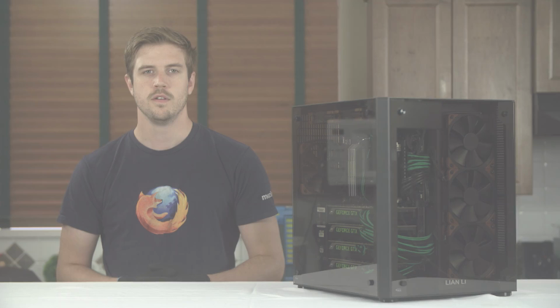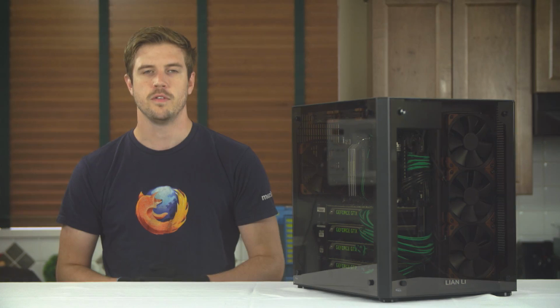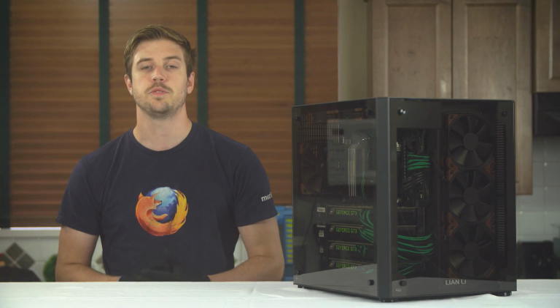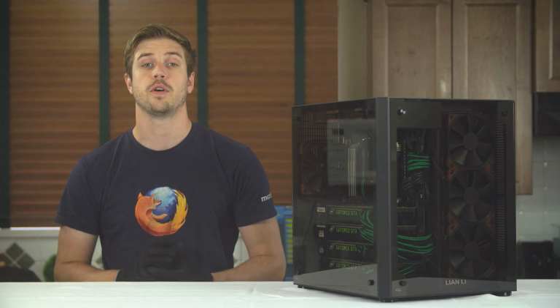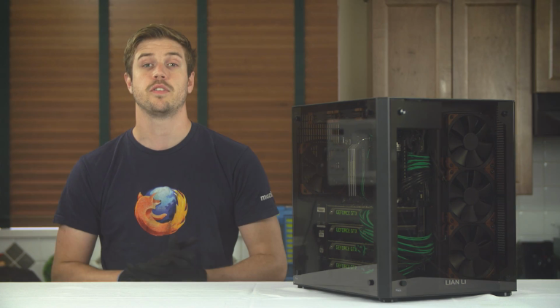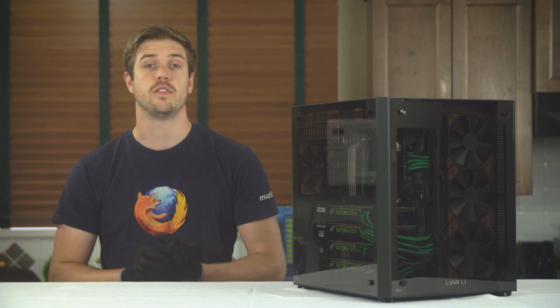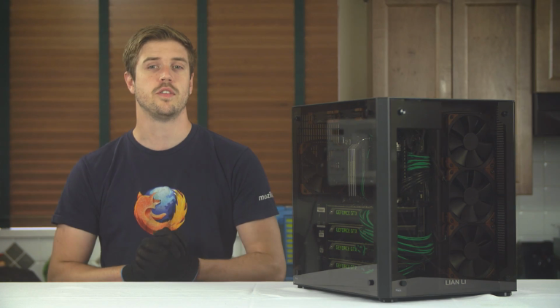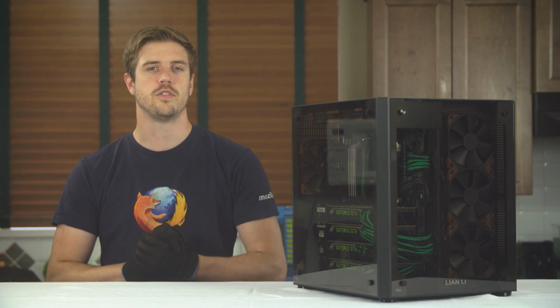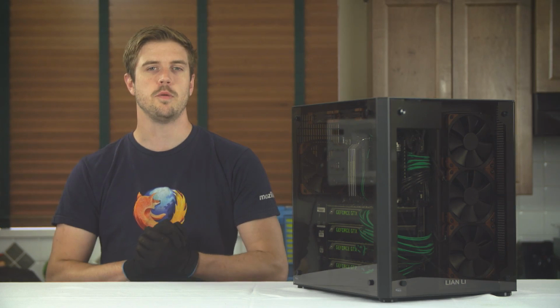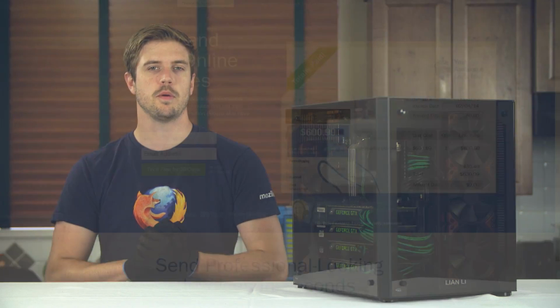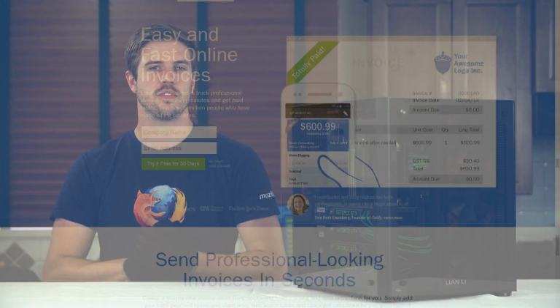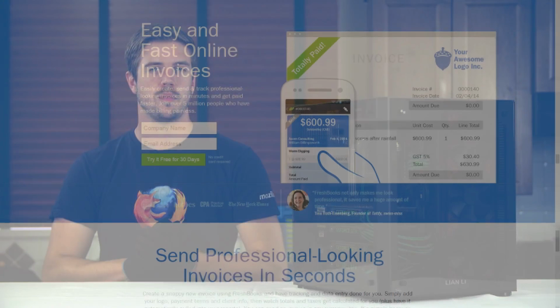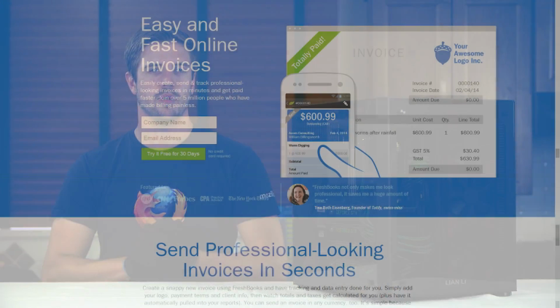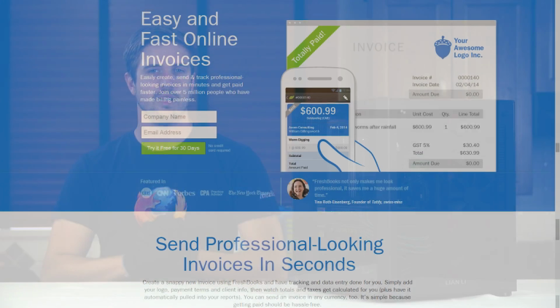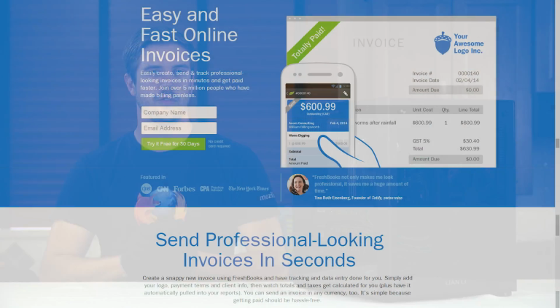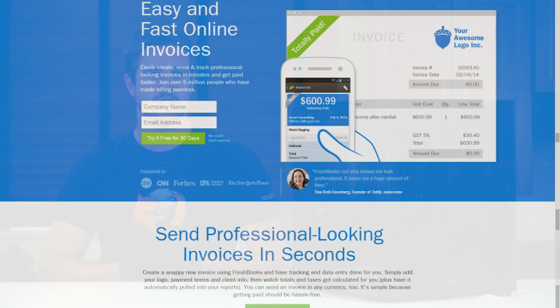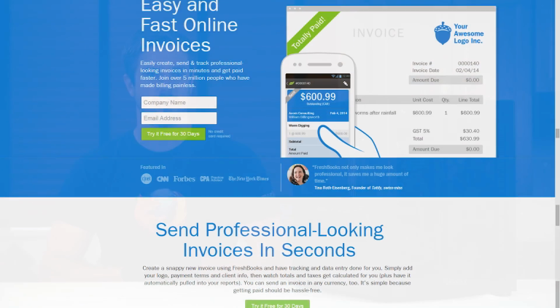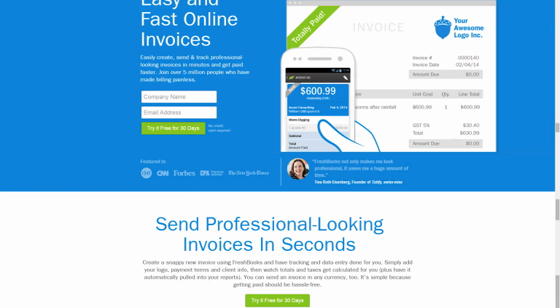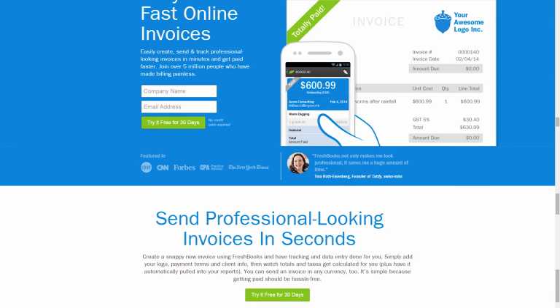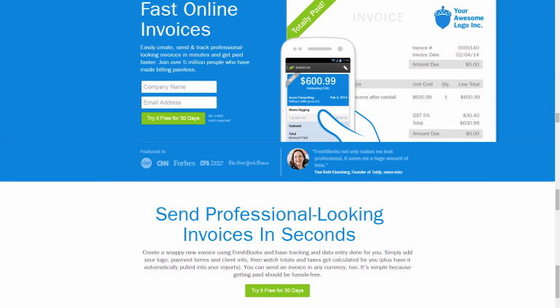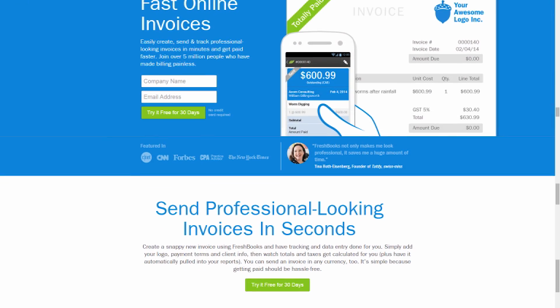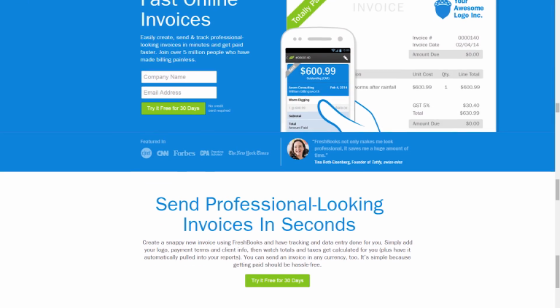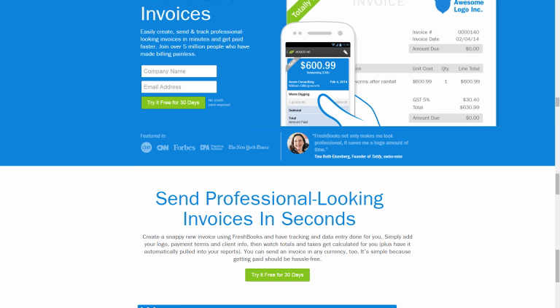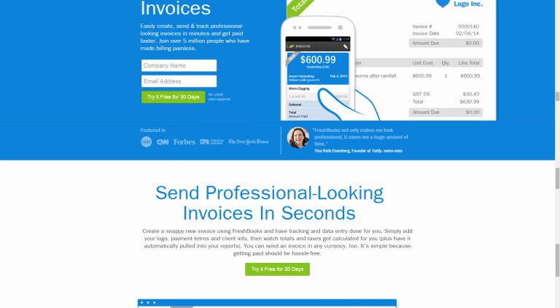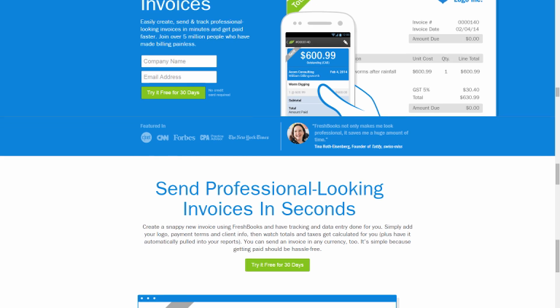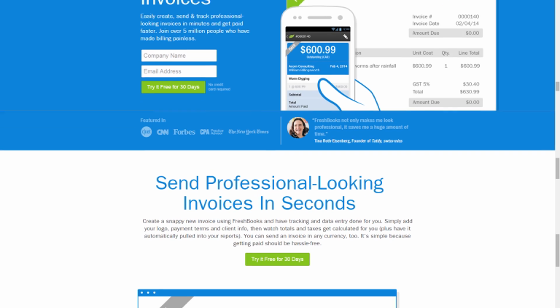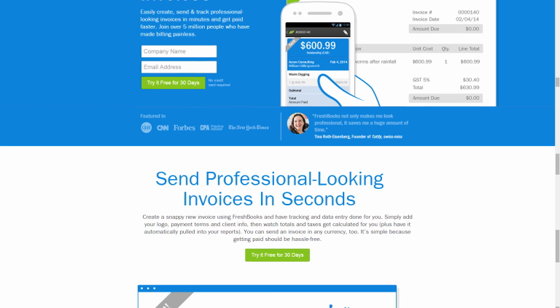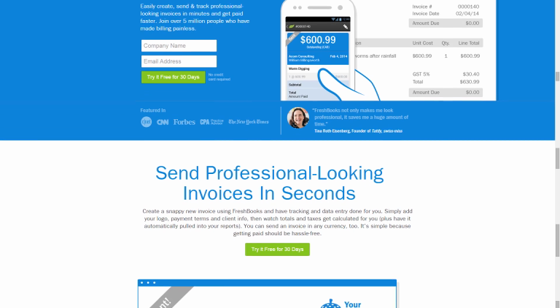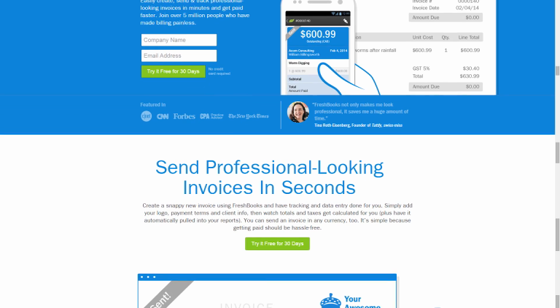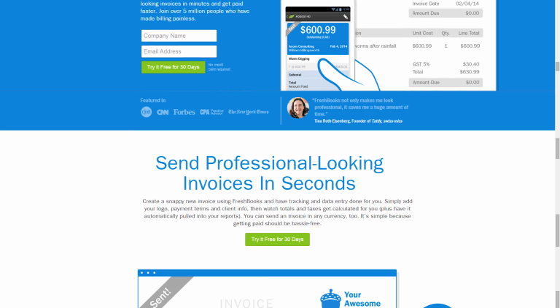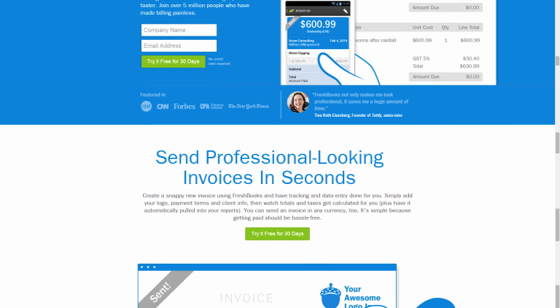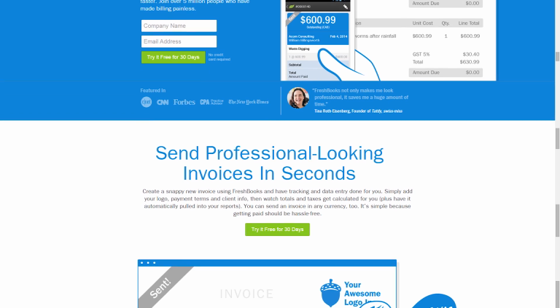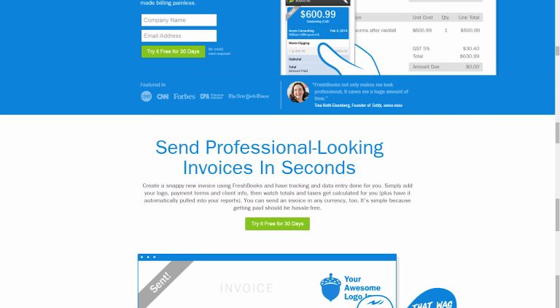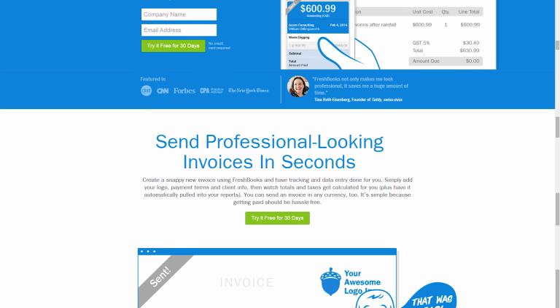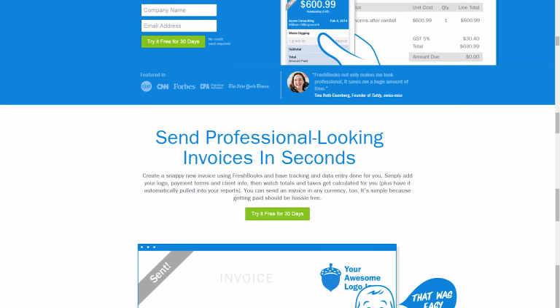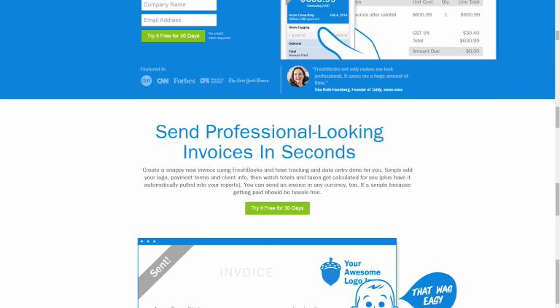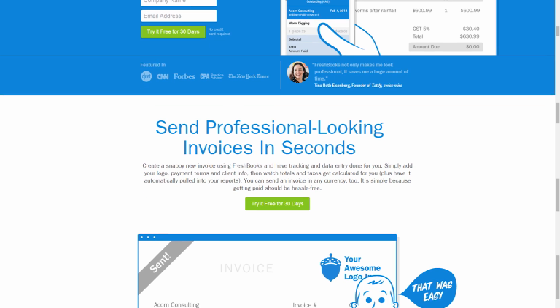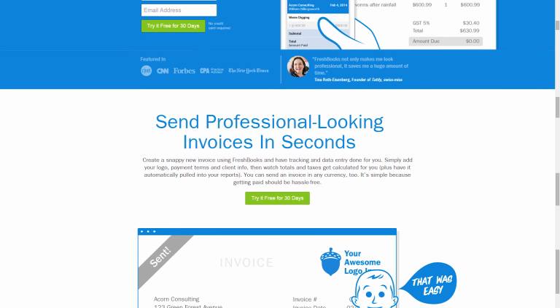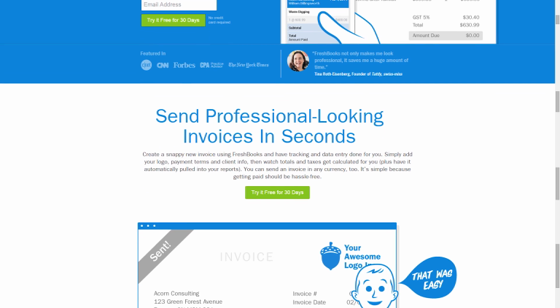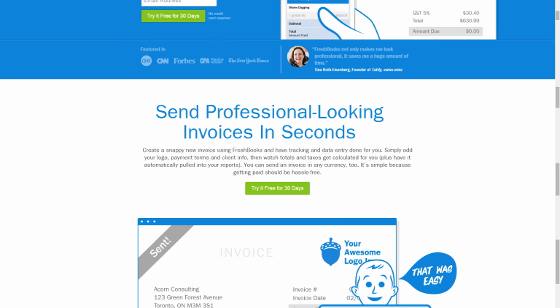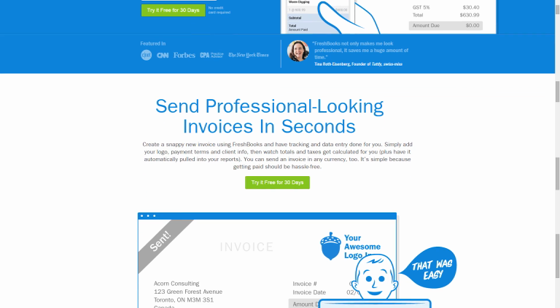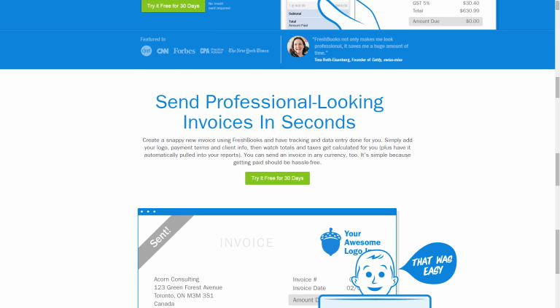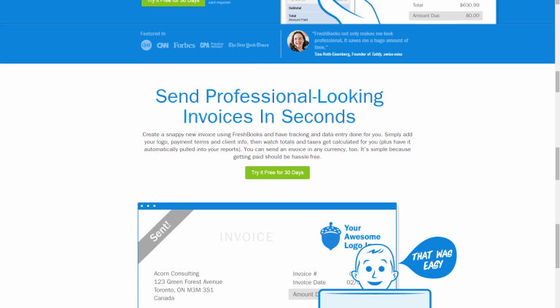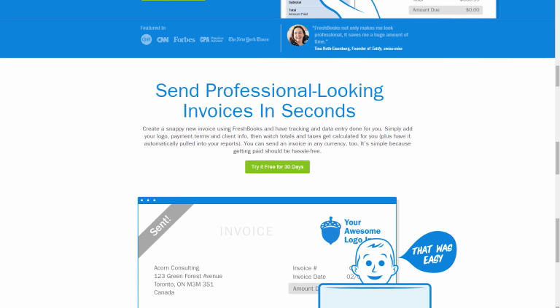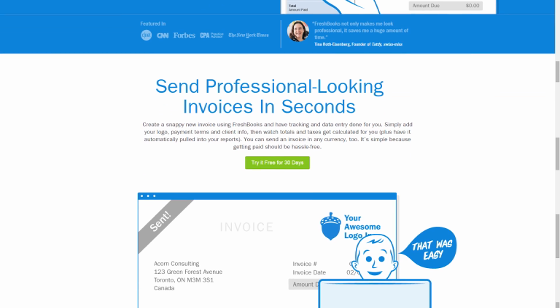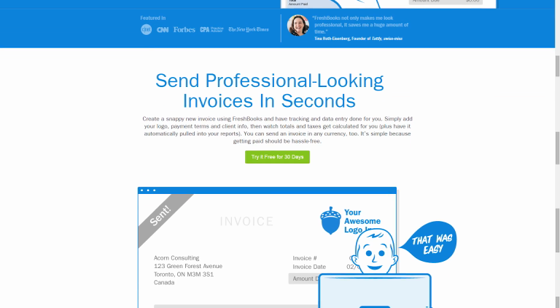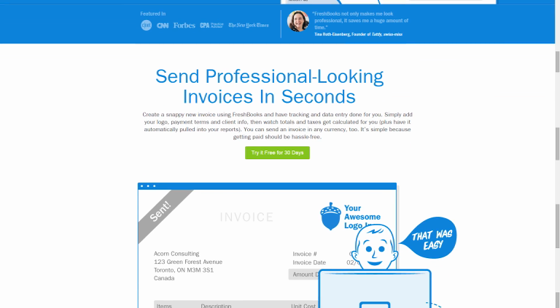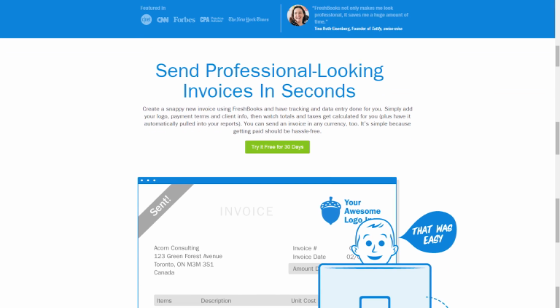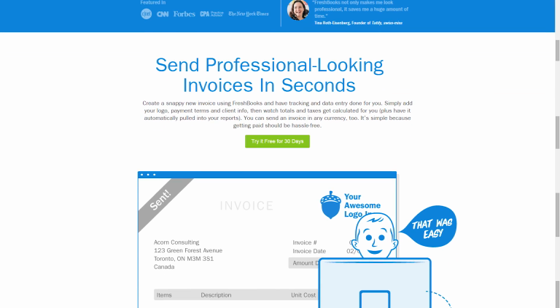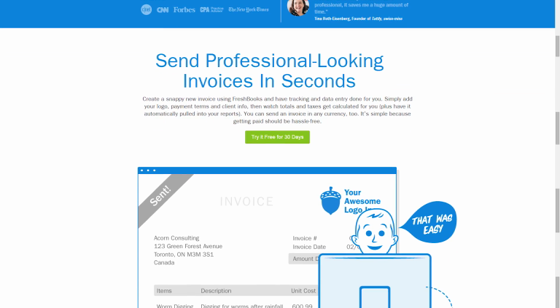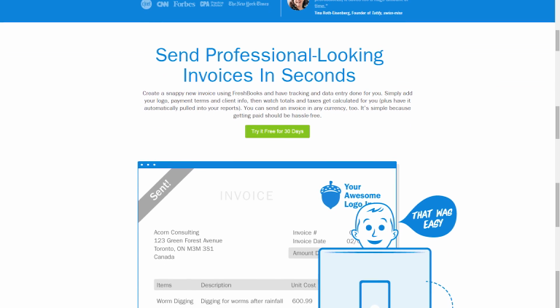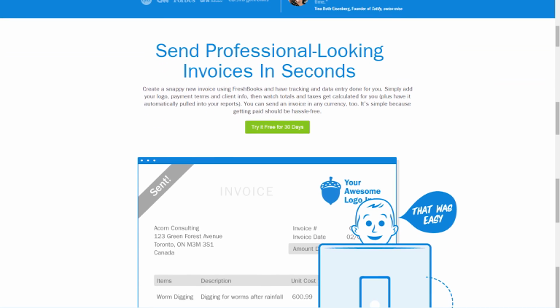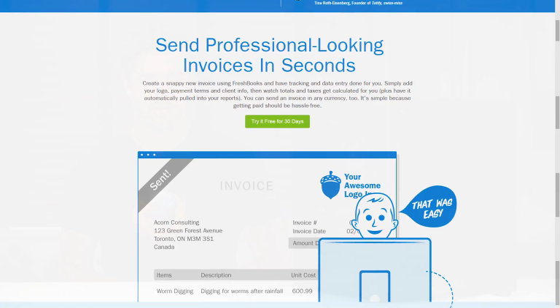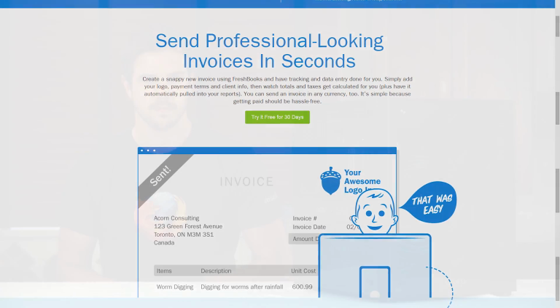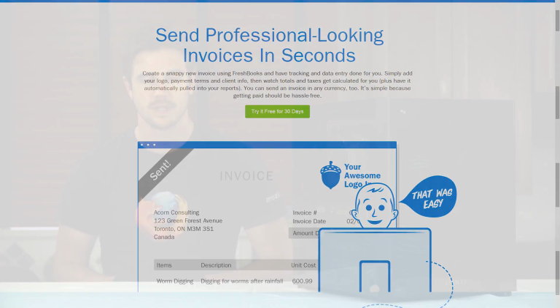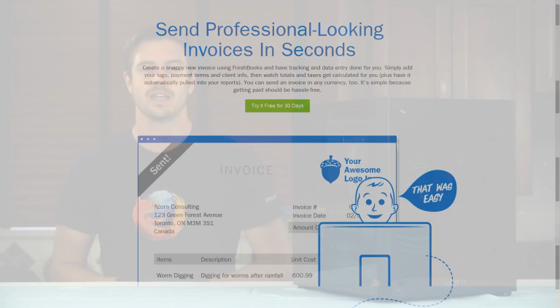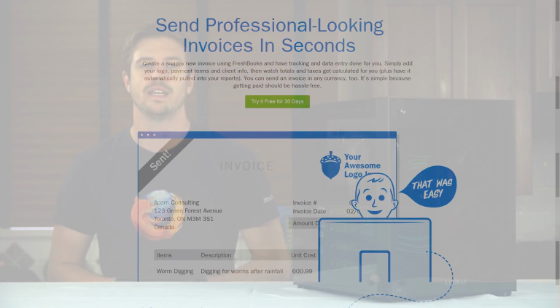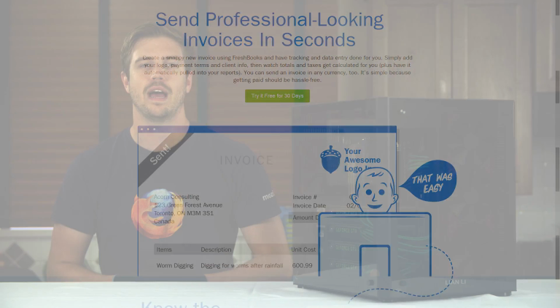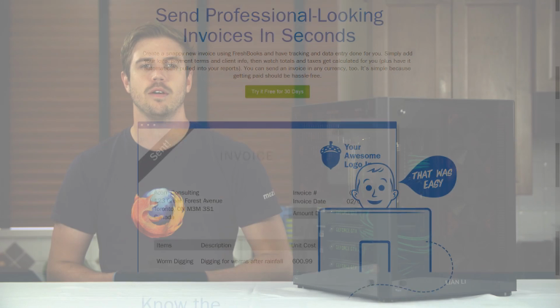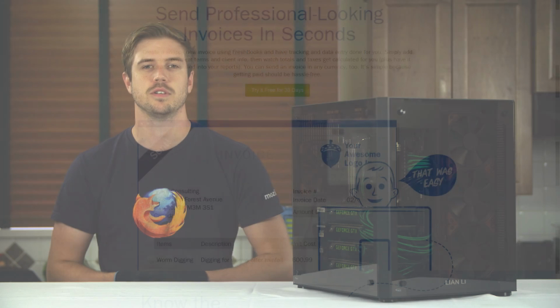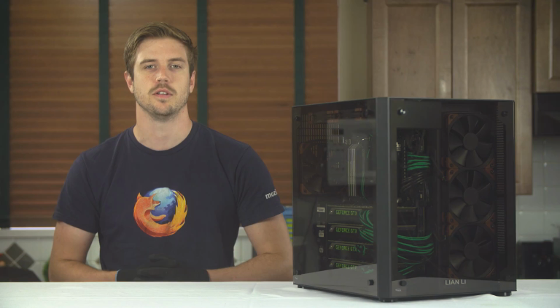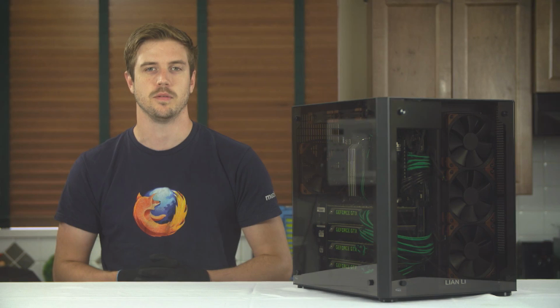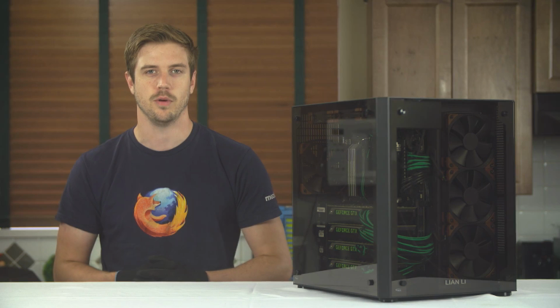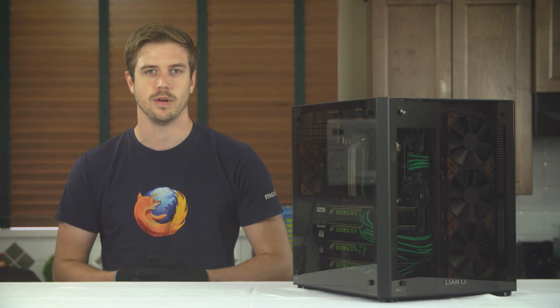FreshBooks is the super simple invoicing solution that lets you get organized, save time, and get paid faster. Click now to learn more.